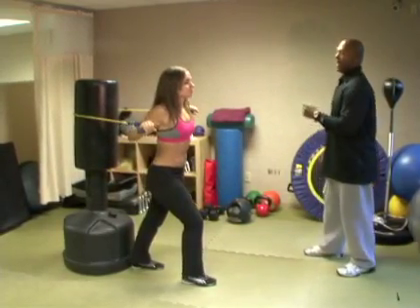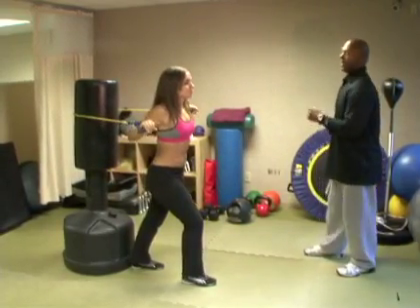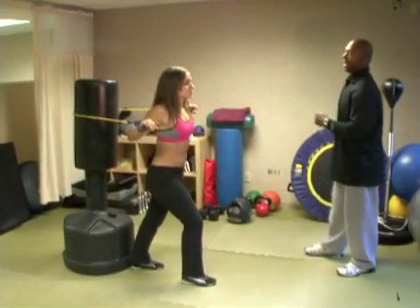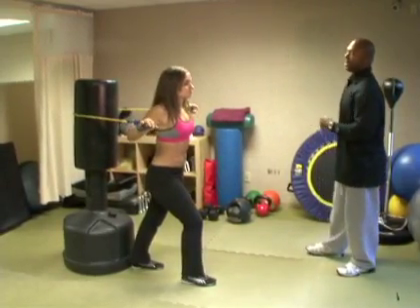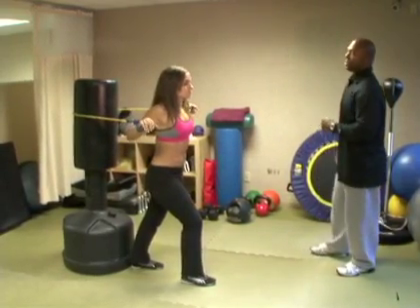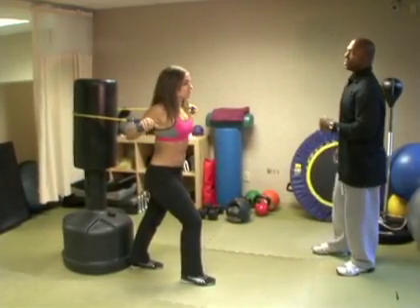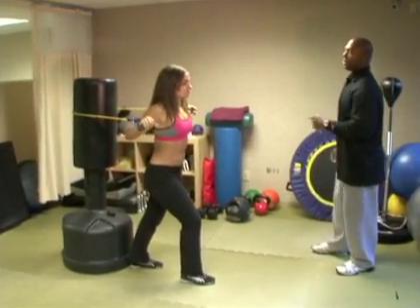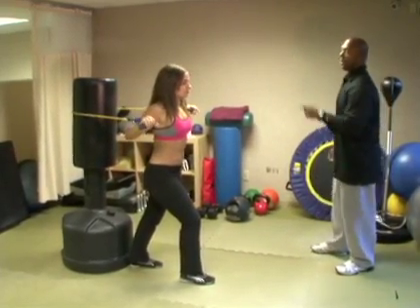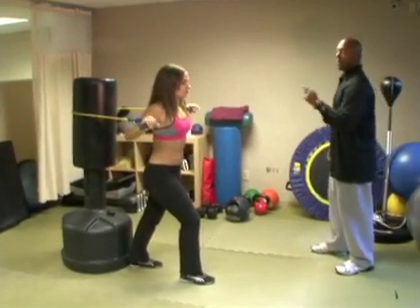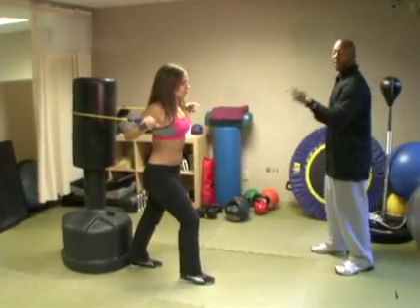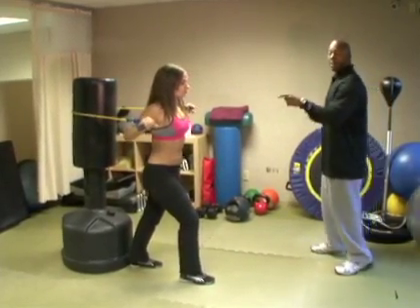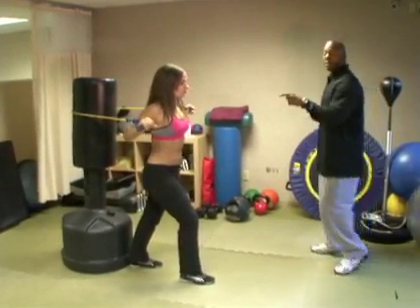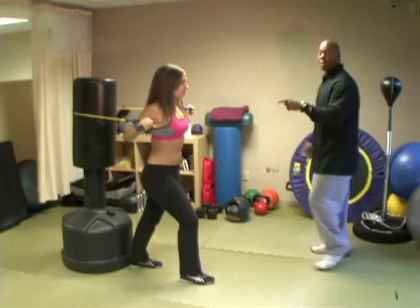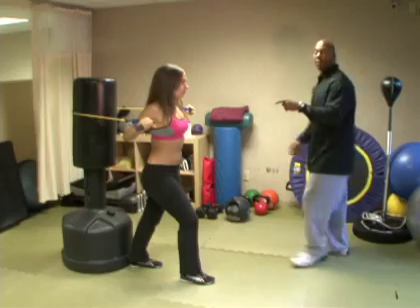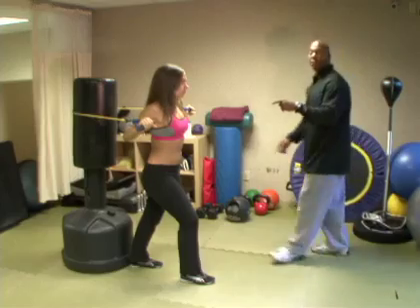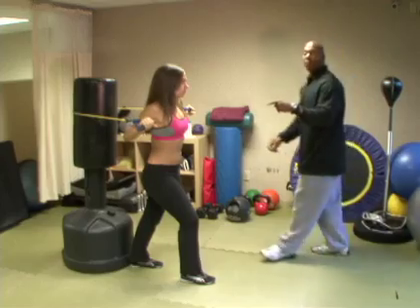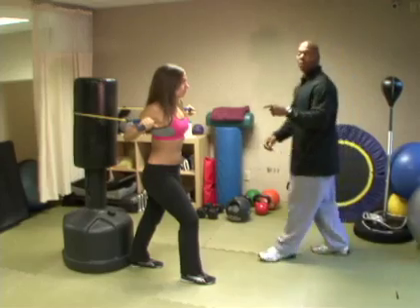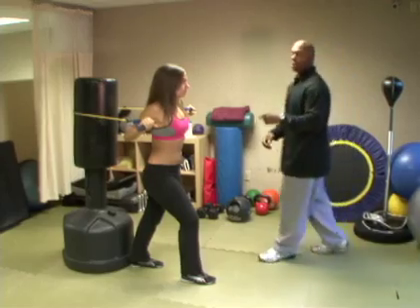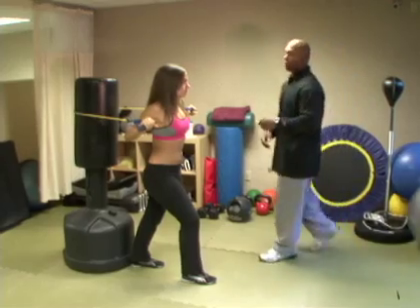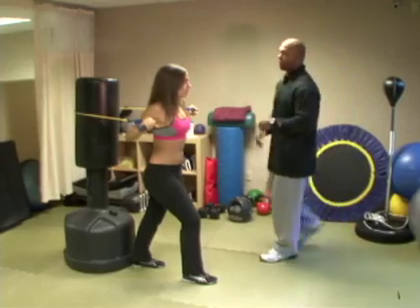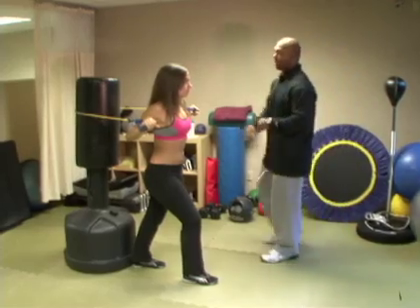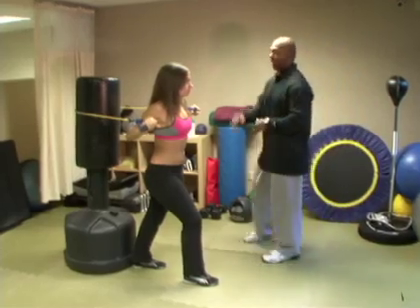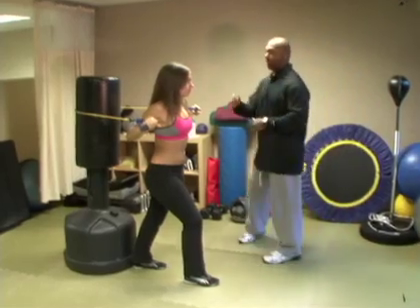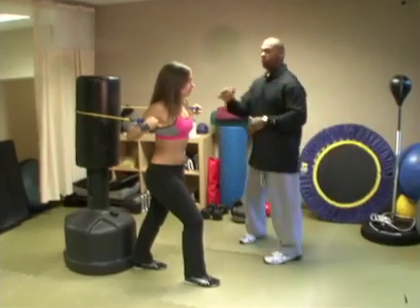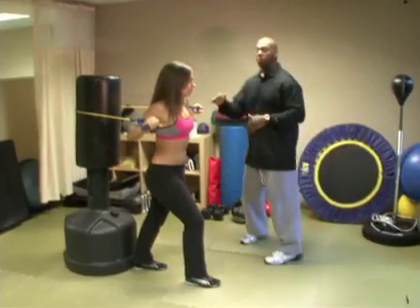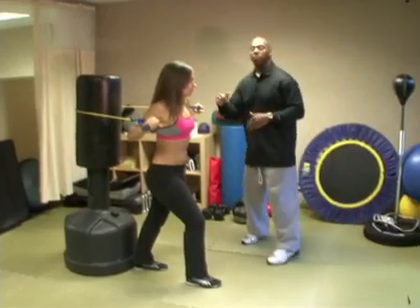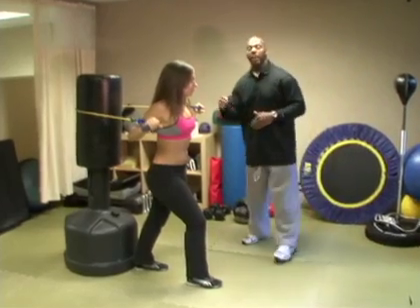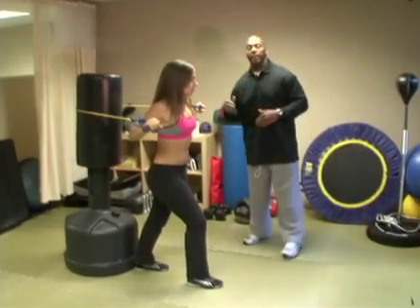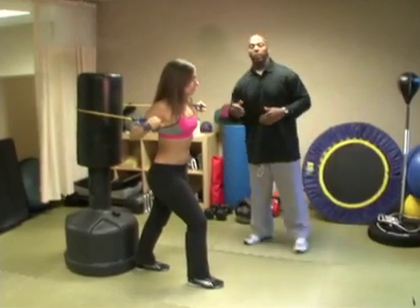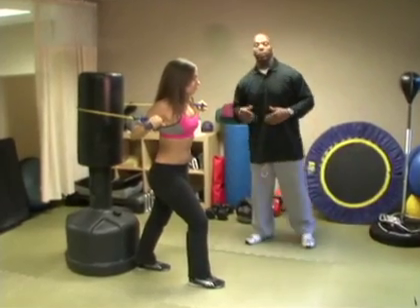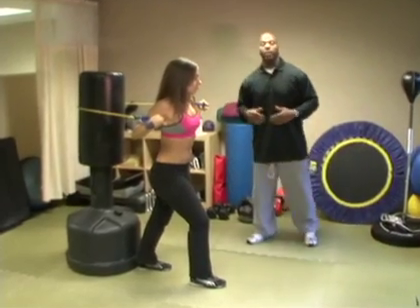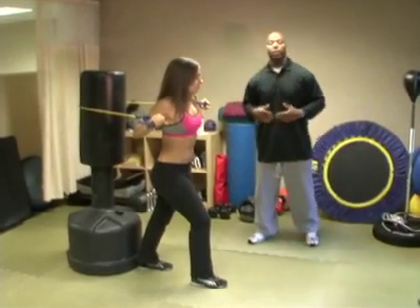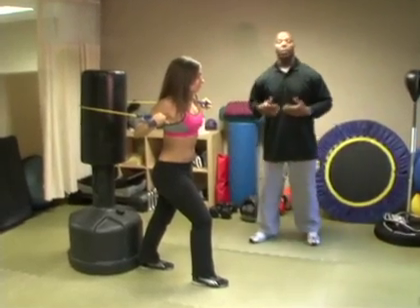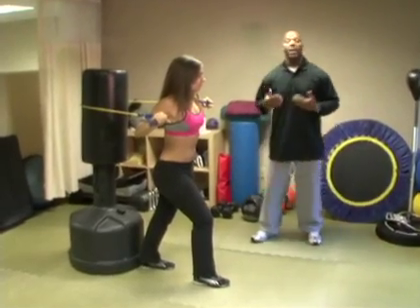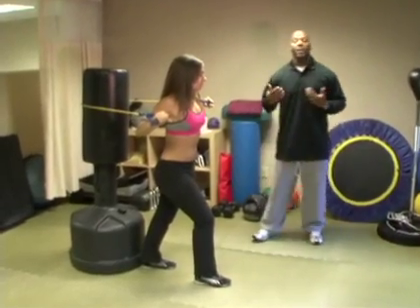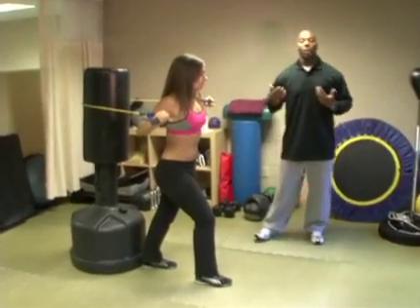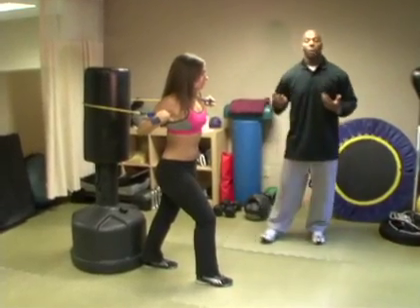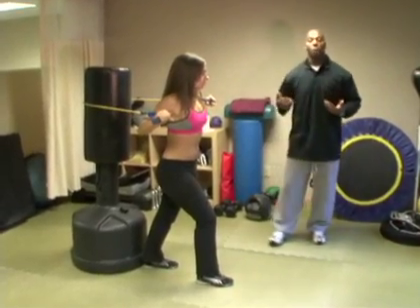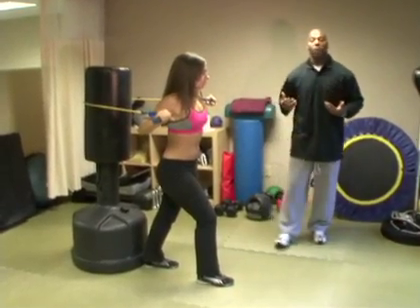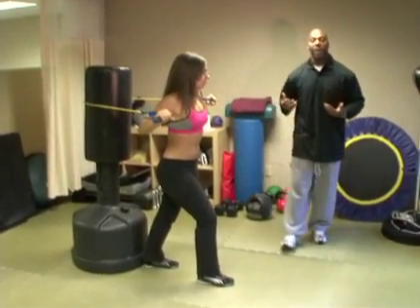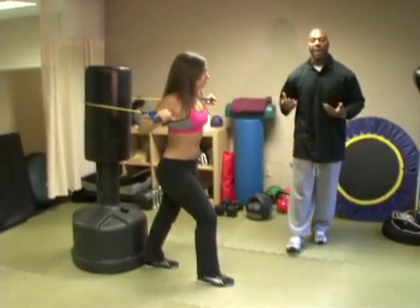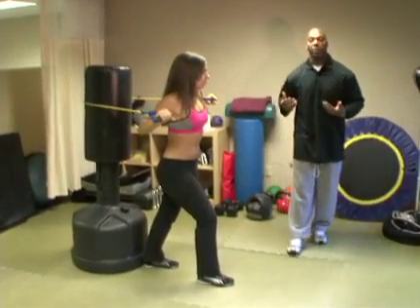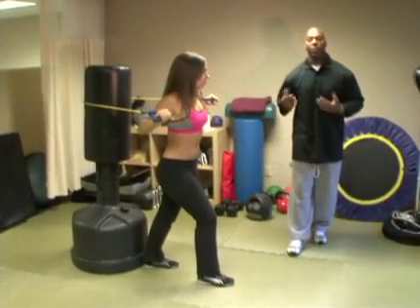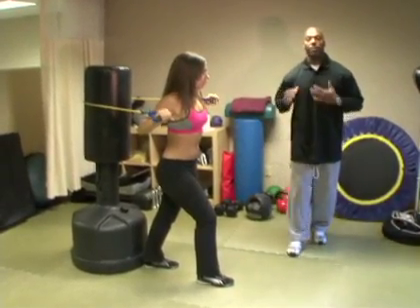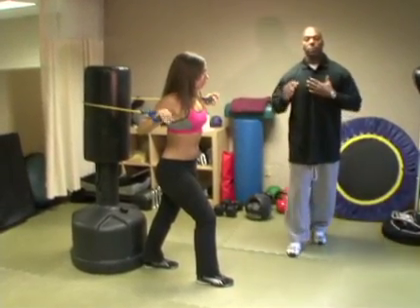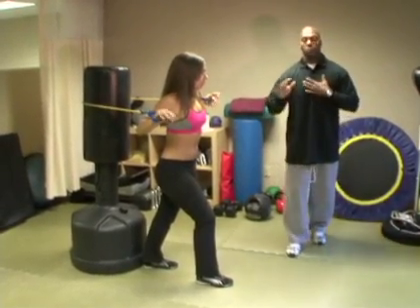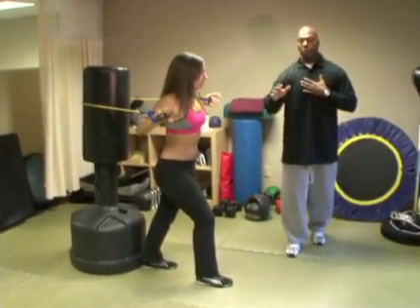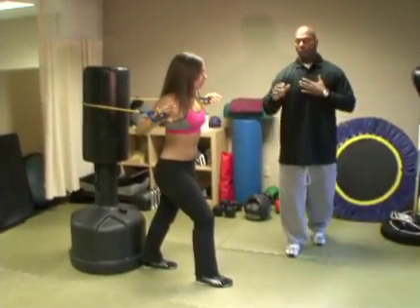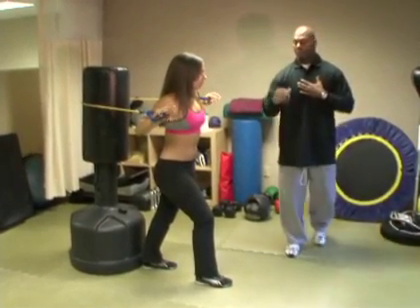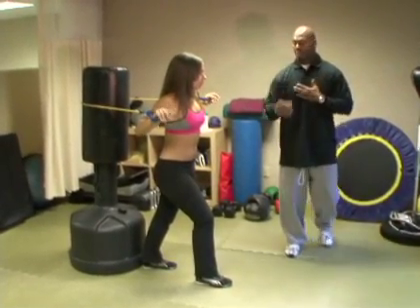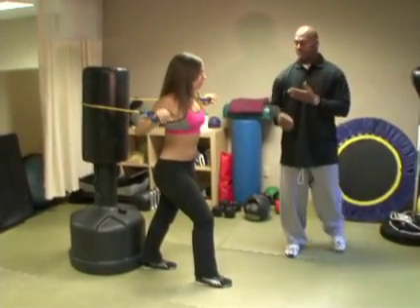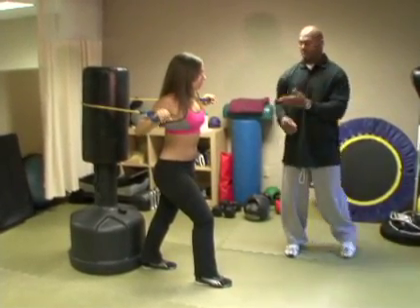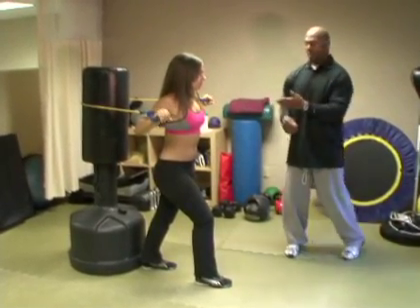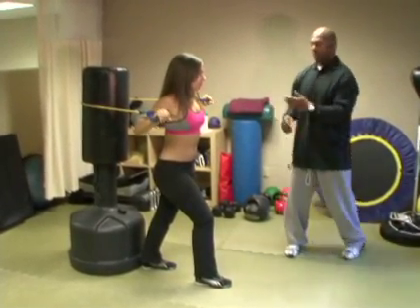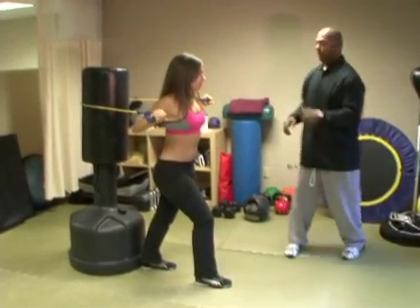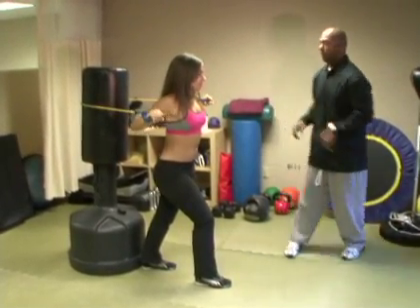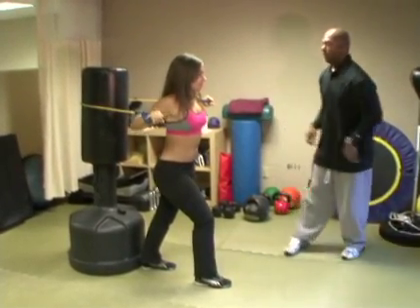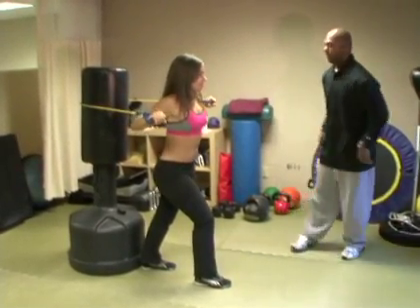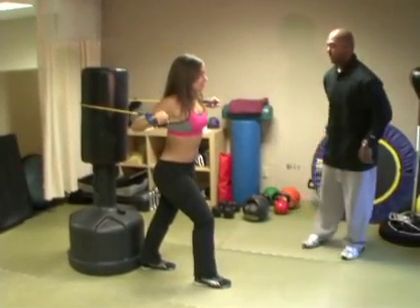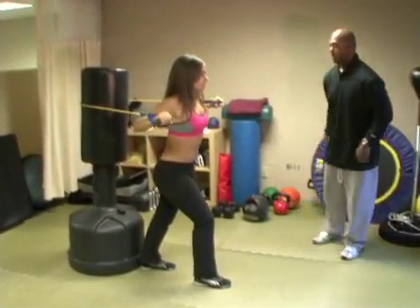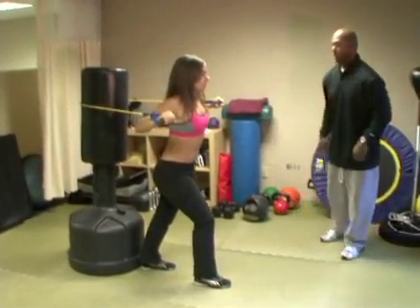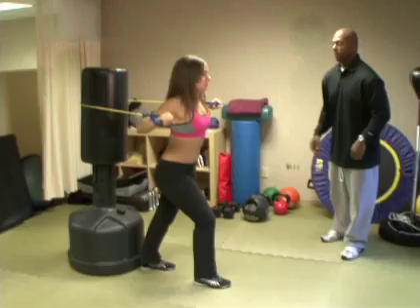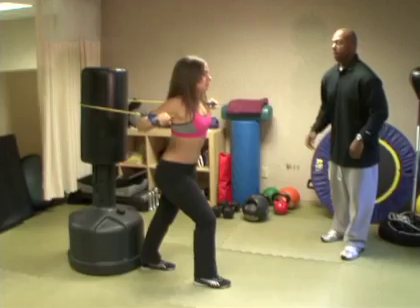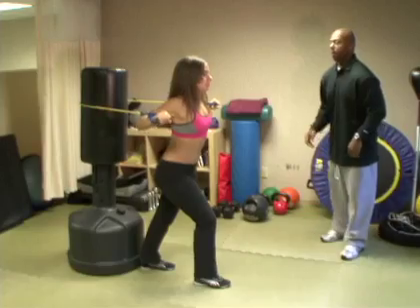Jennifer is using a pronated grip — an overhand grip — to work the chest. Jen, go ahead.